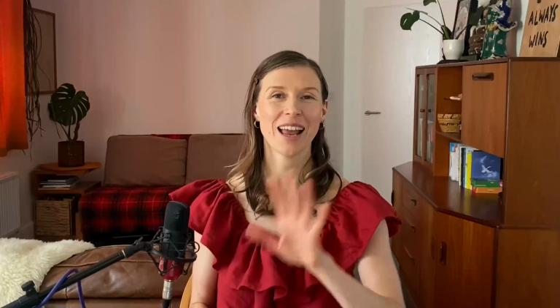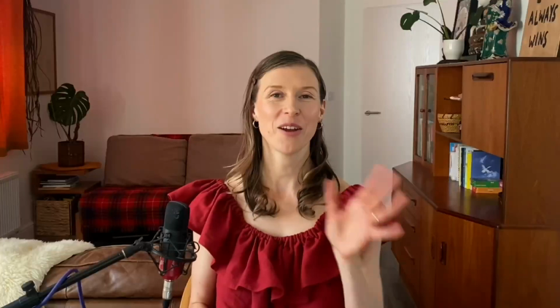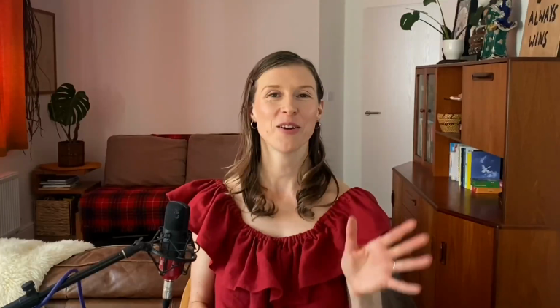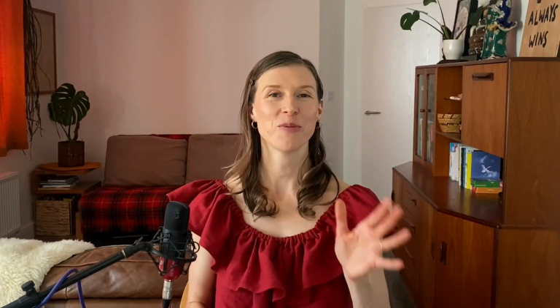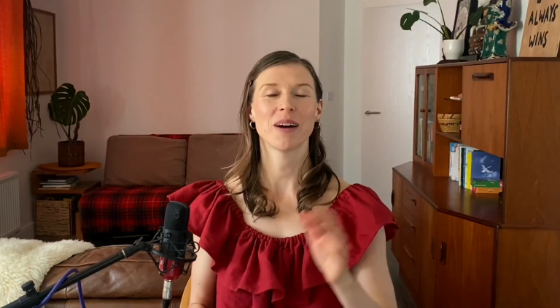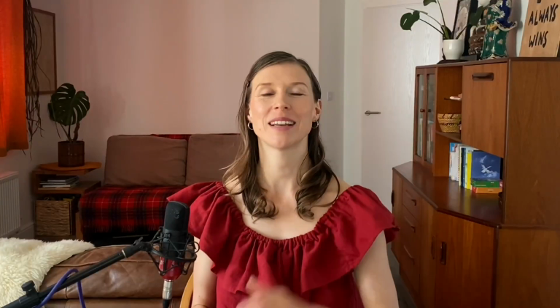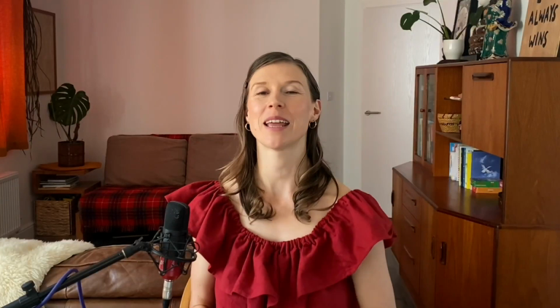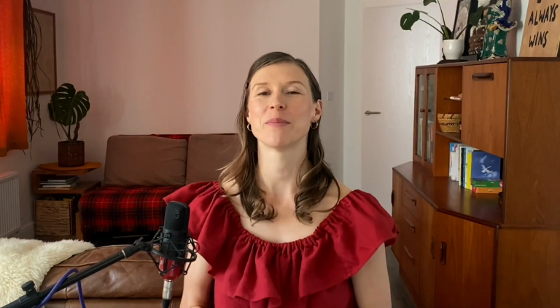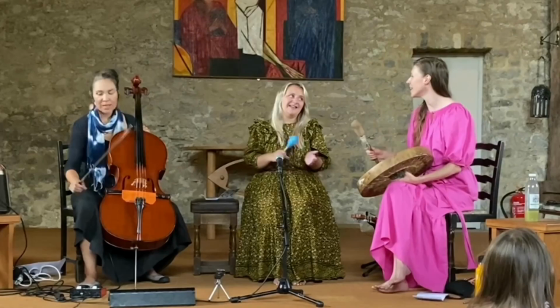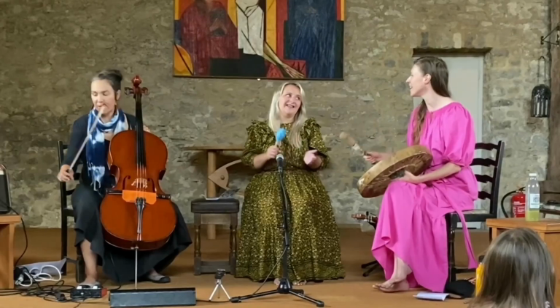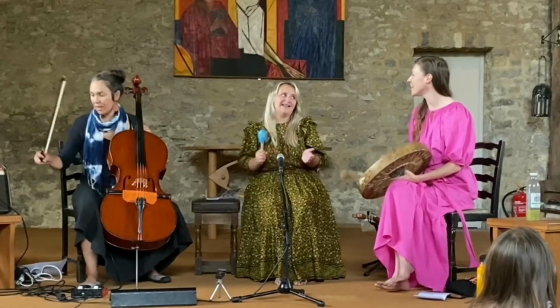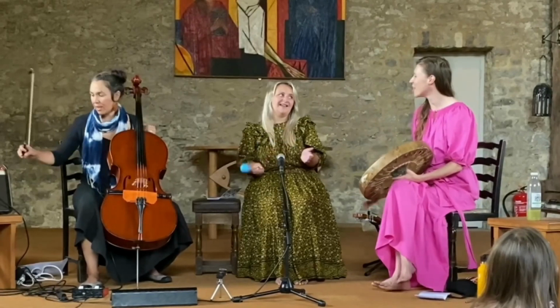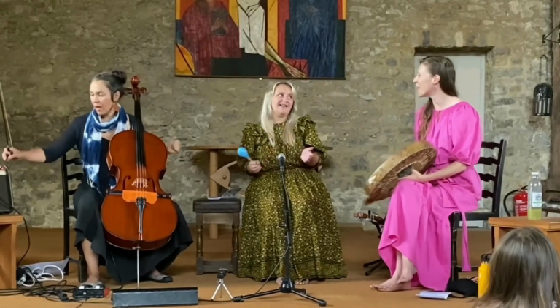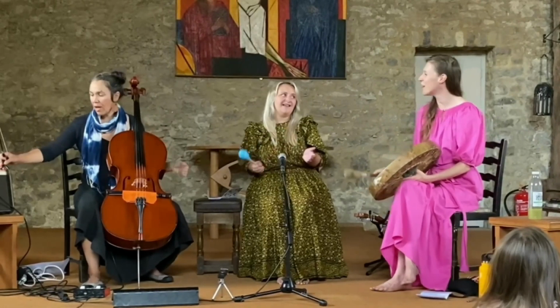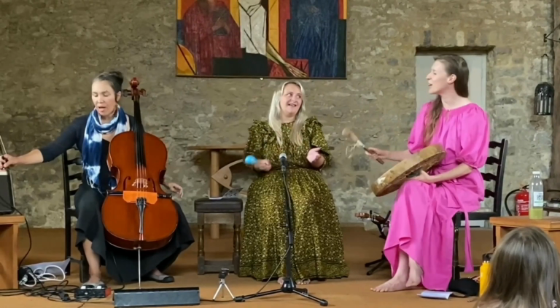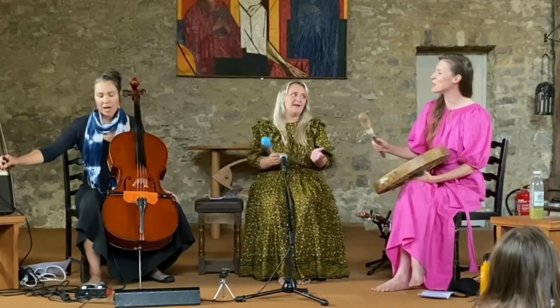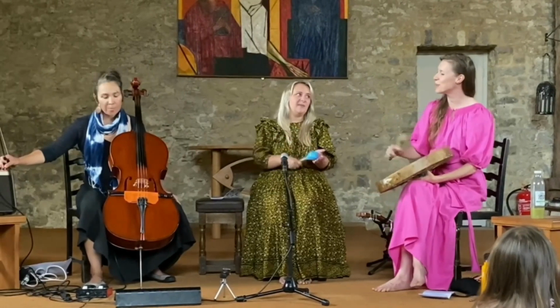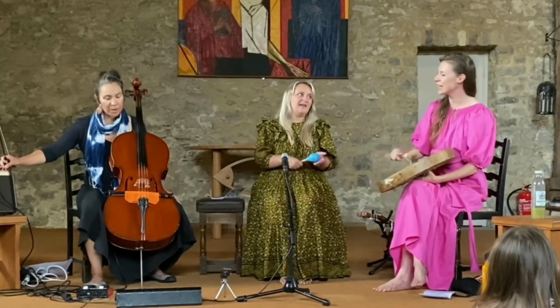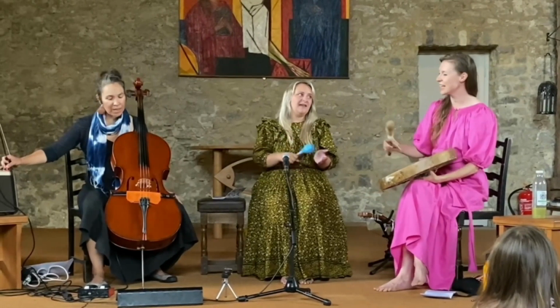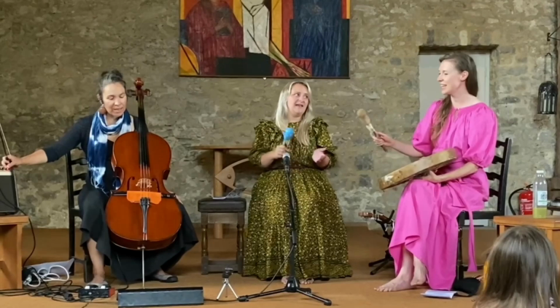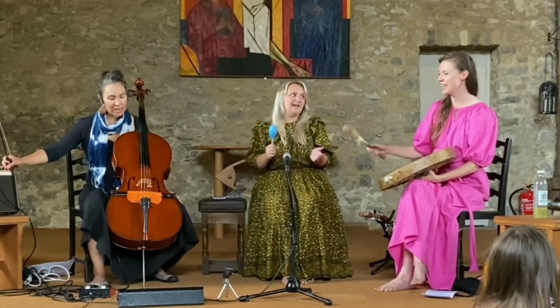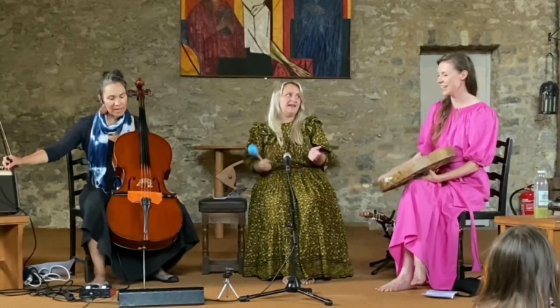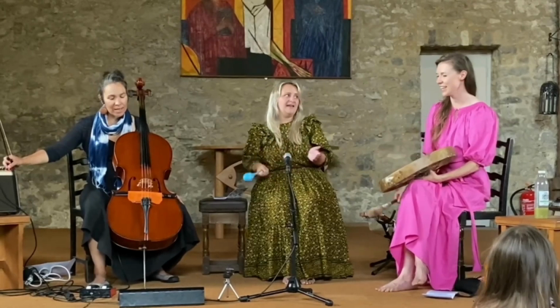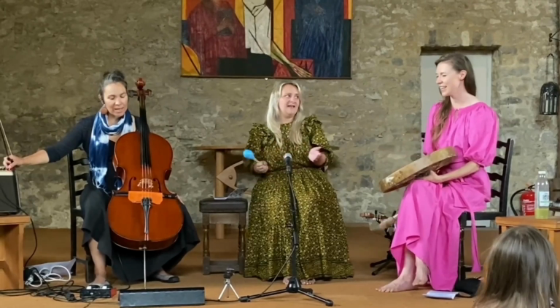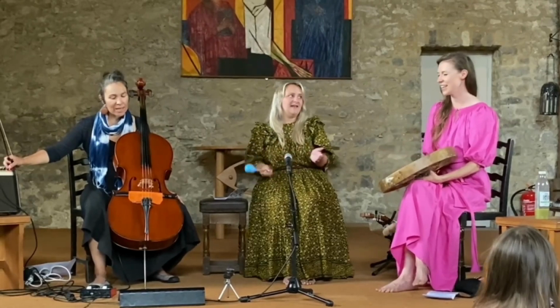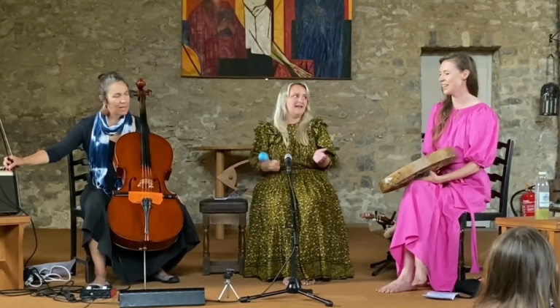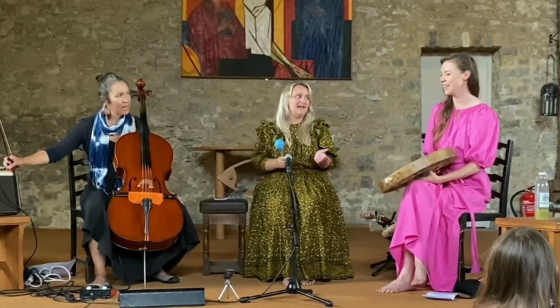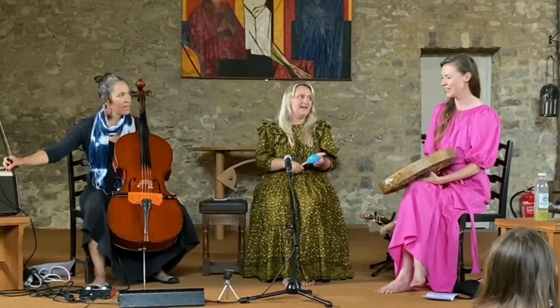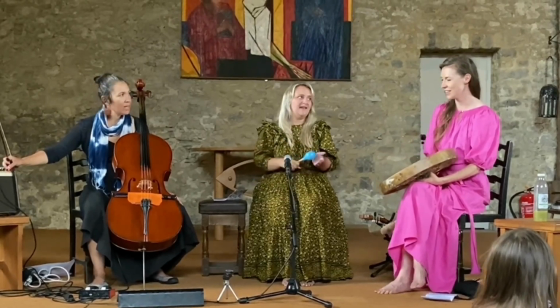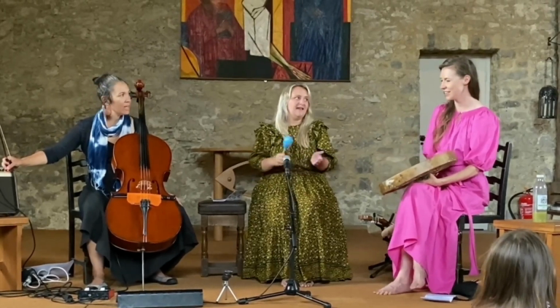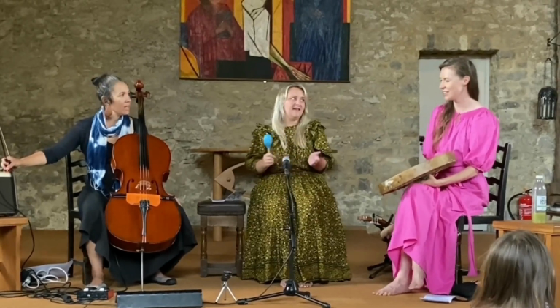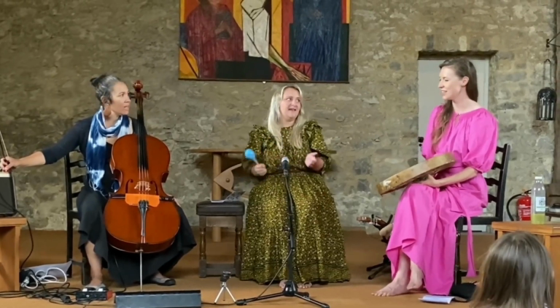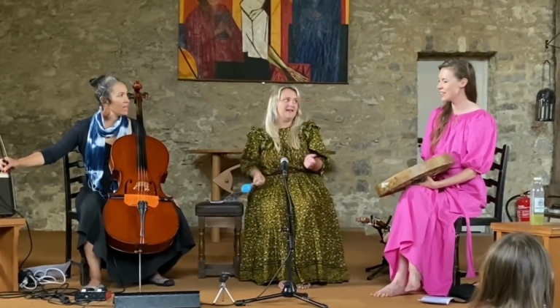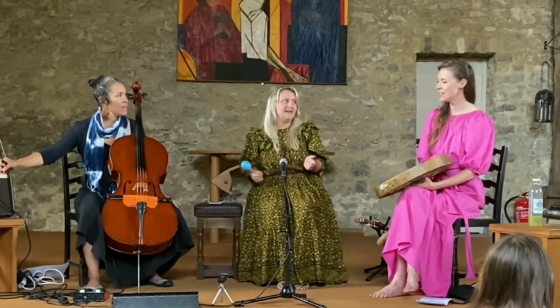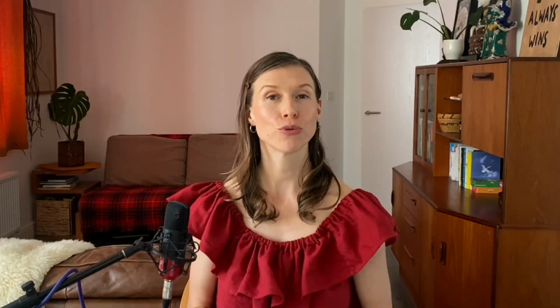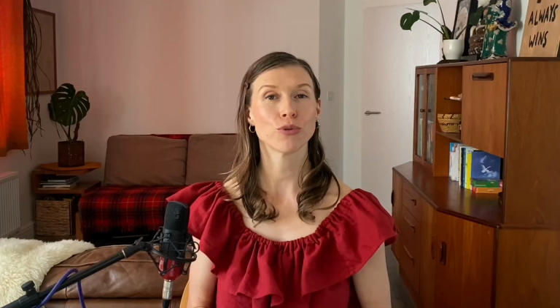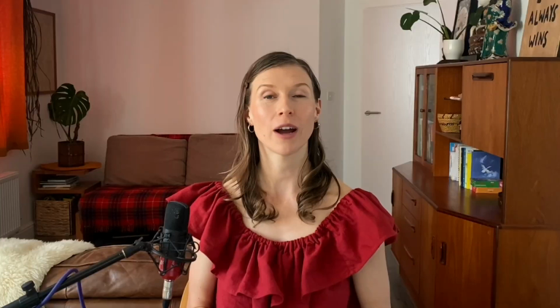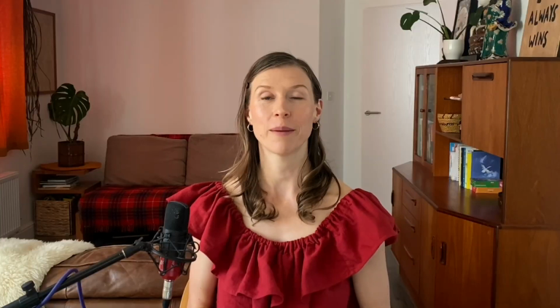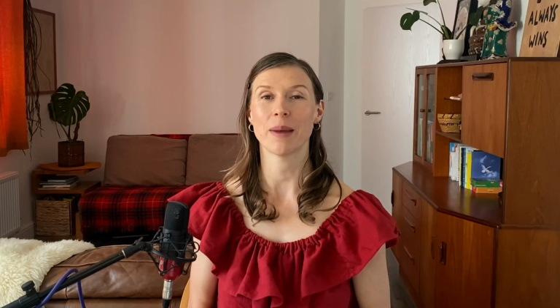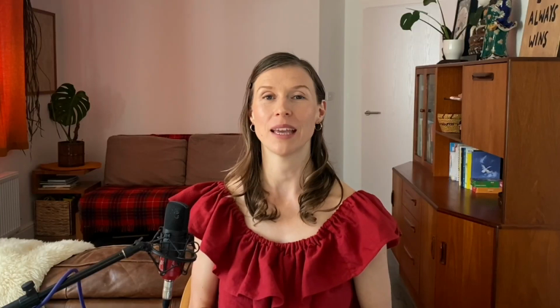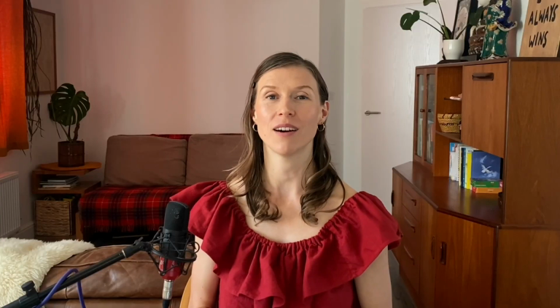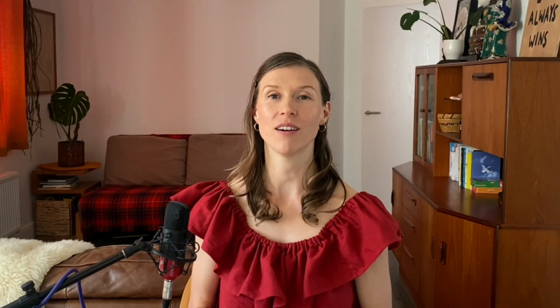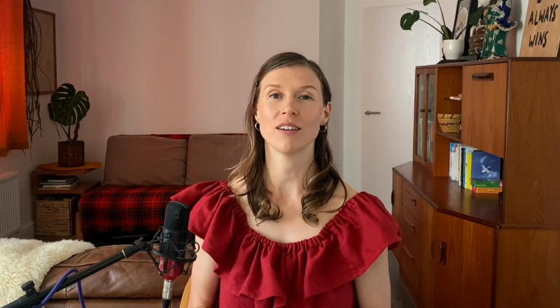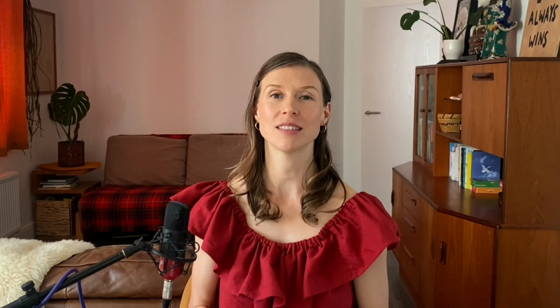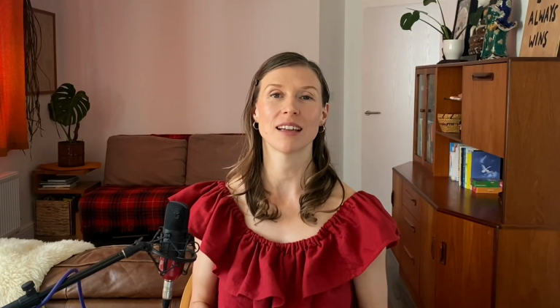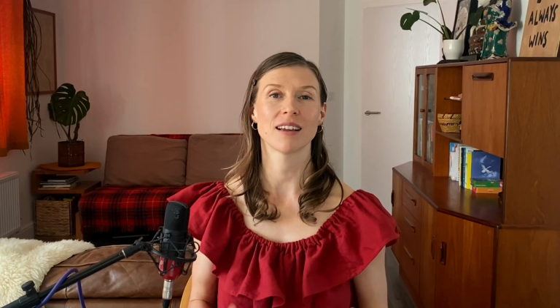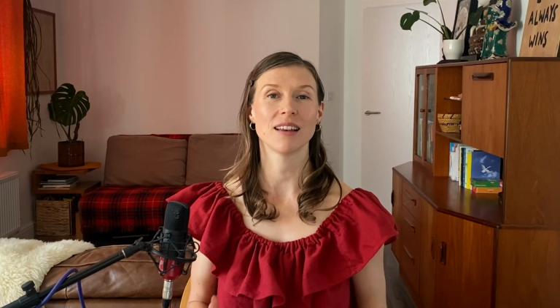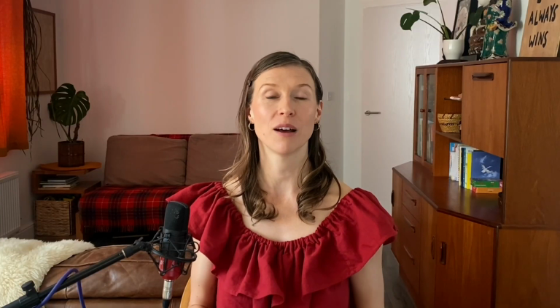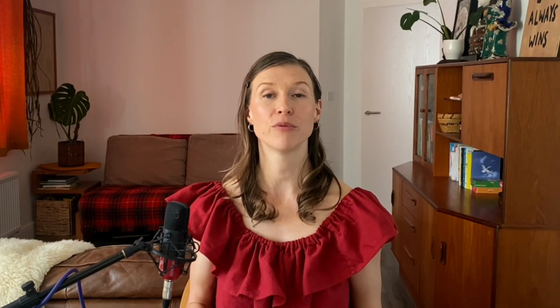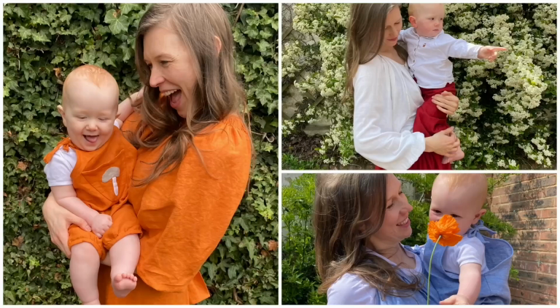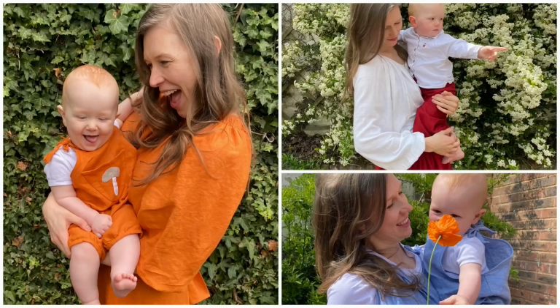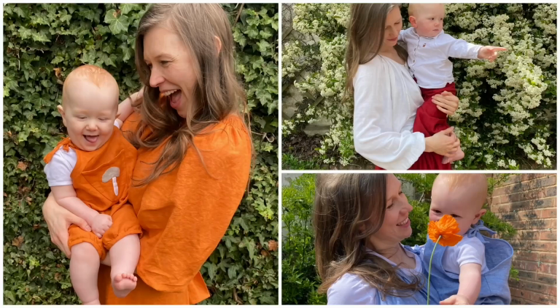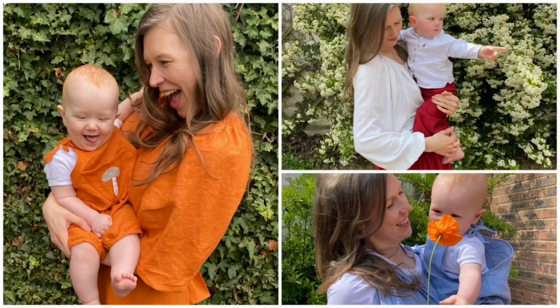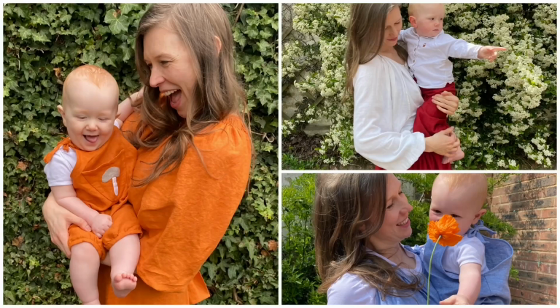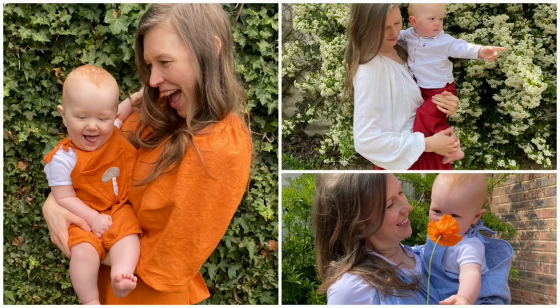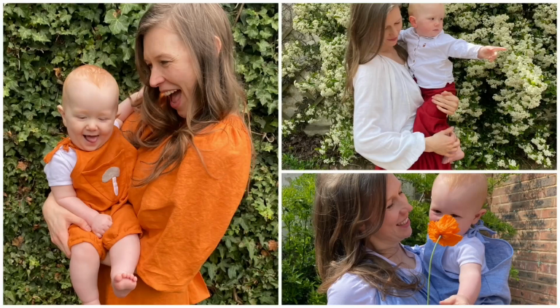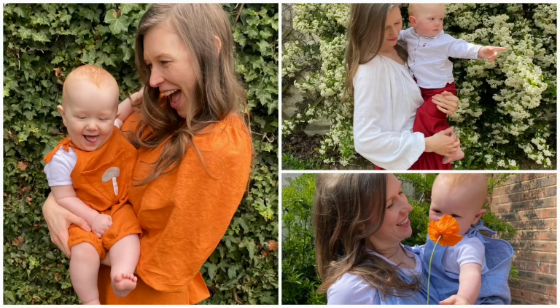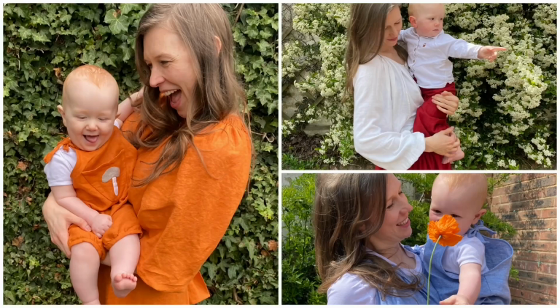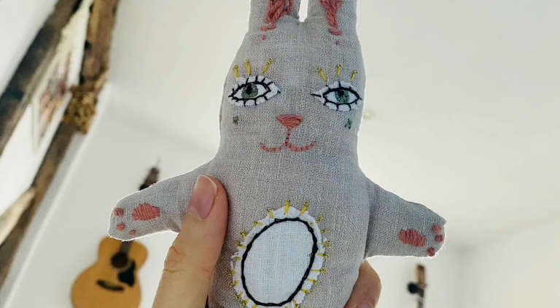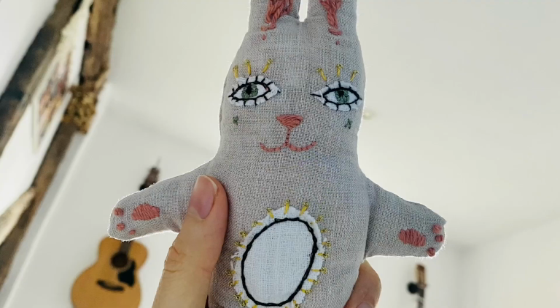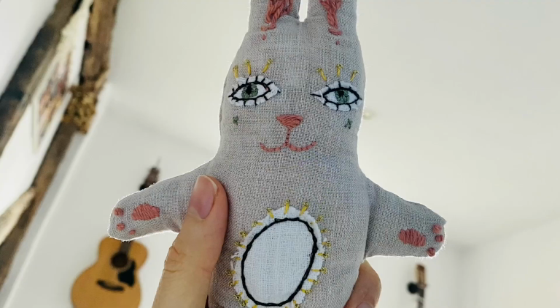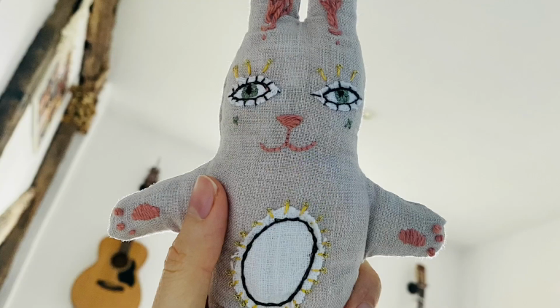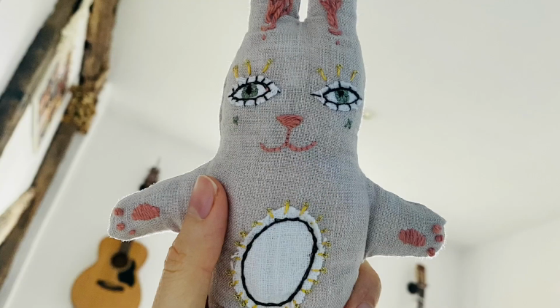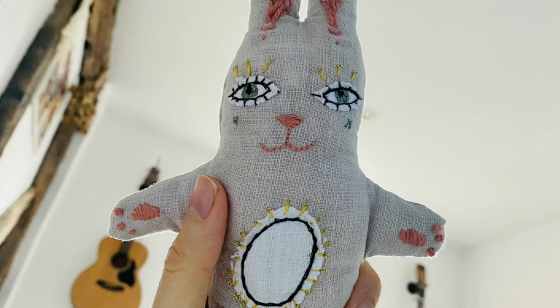Hello, my name is Laura Lamb. I write and record music, draw and make art, and I love sewing clothes and toys.